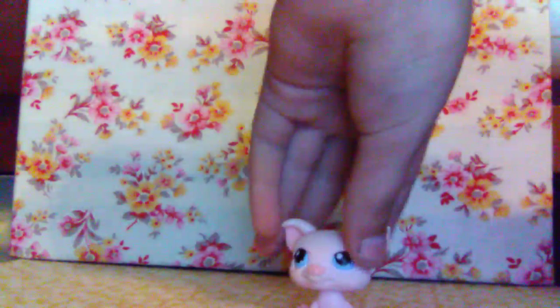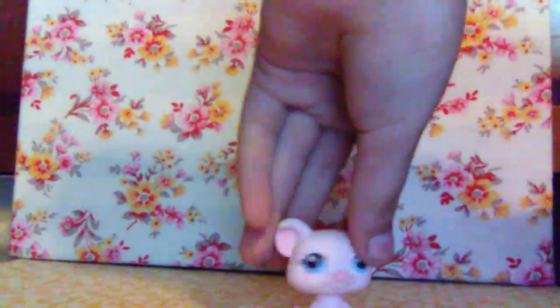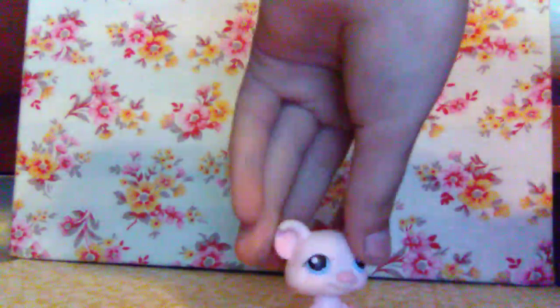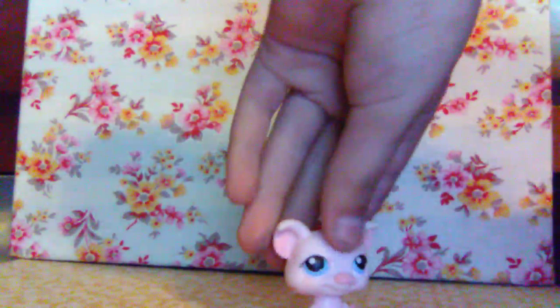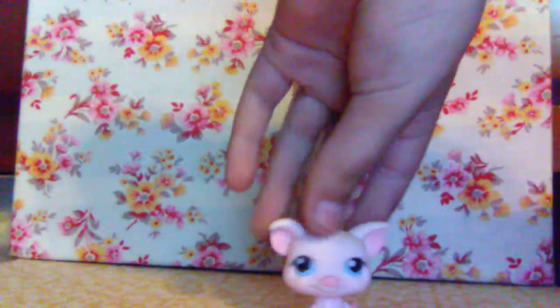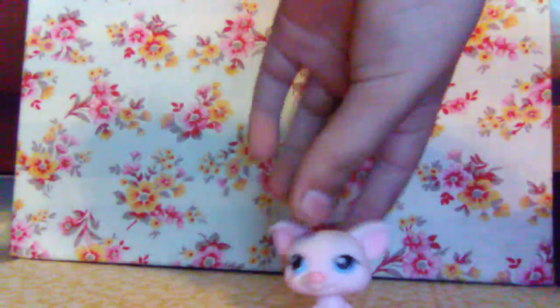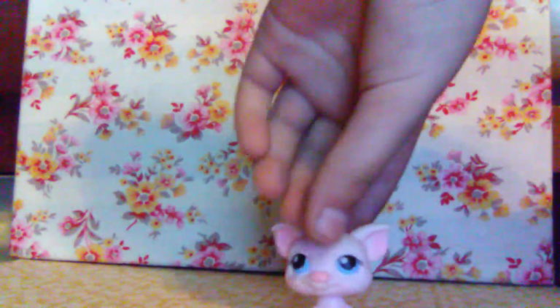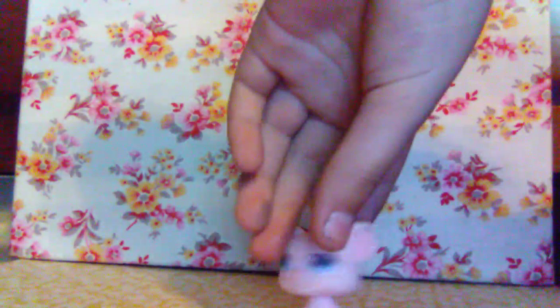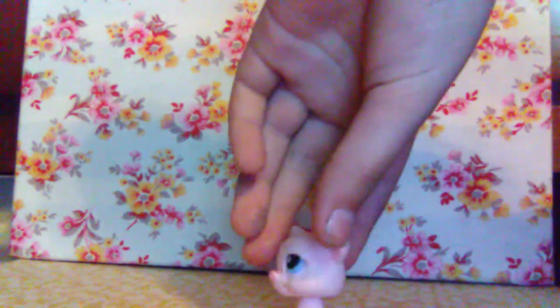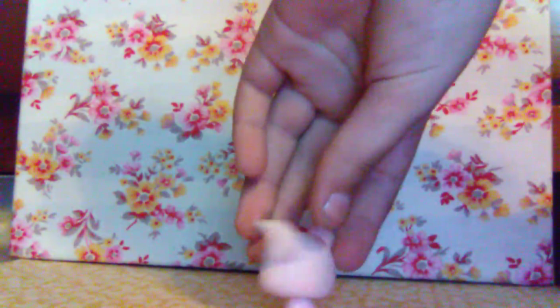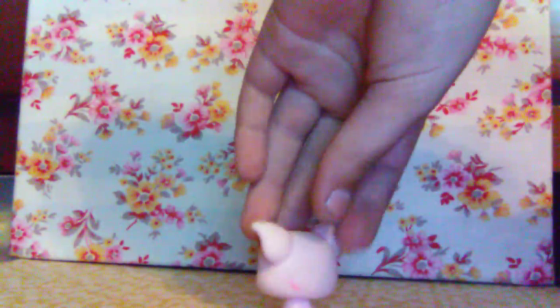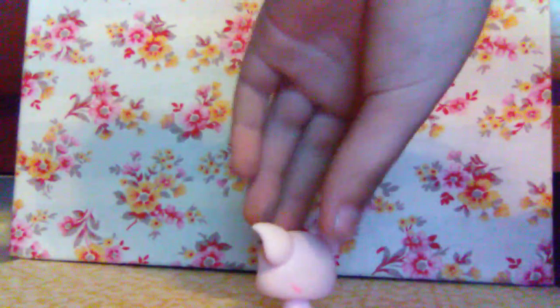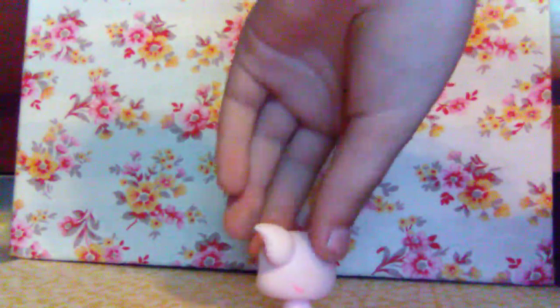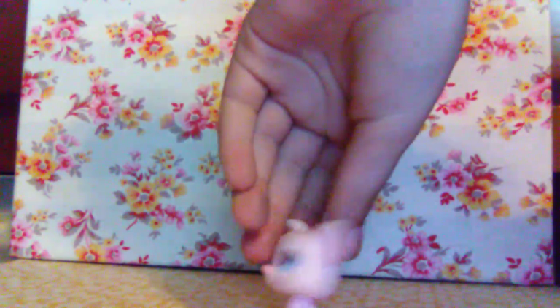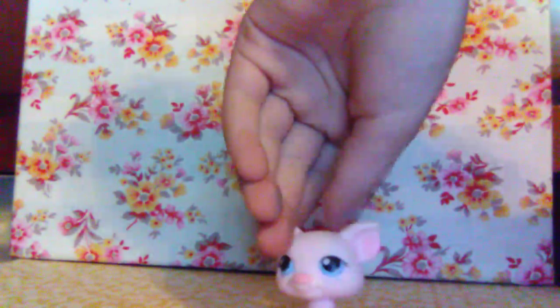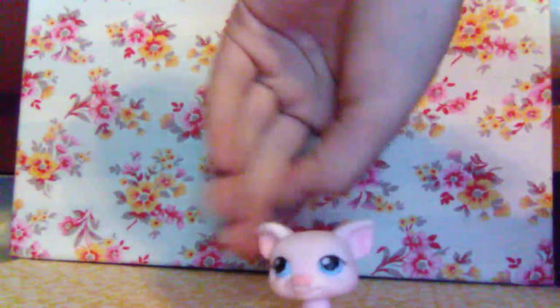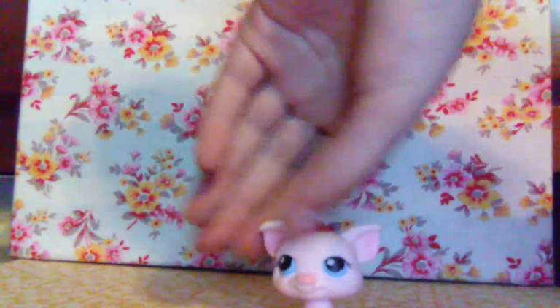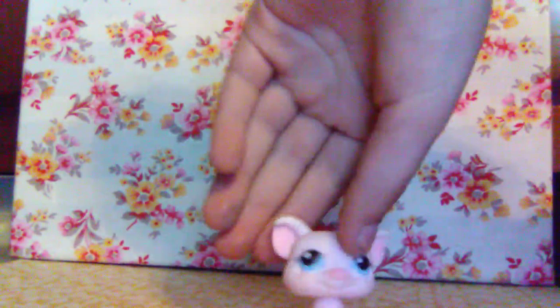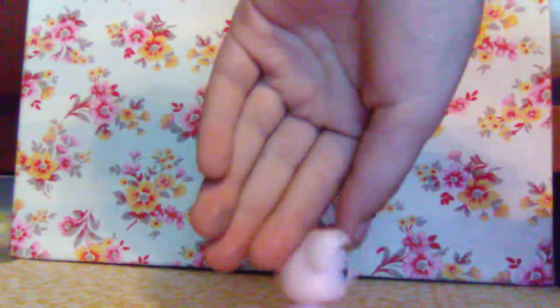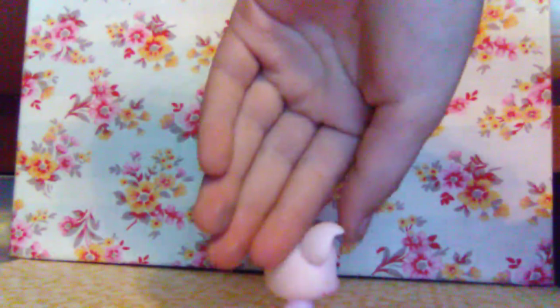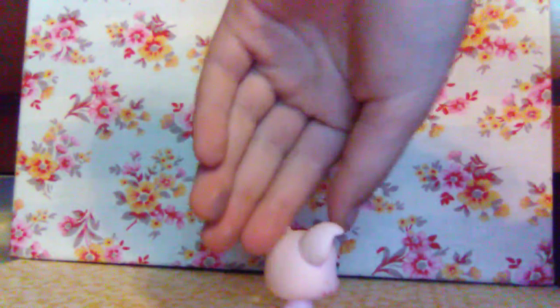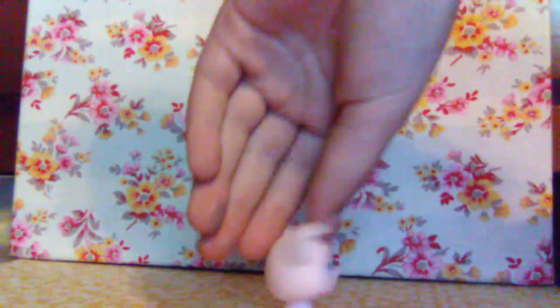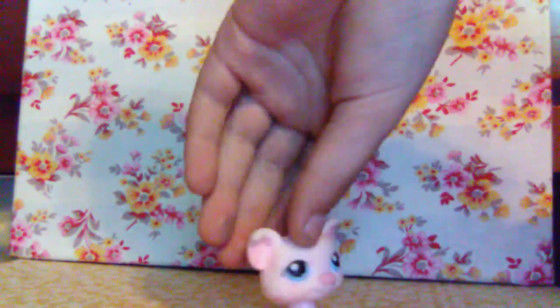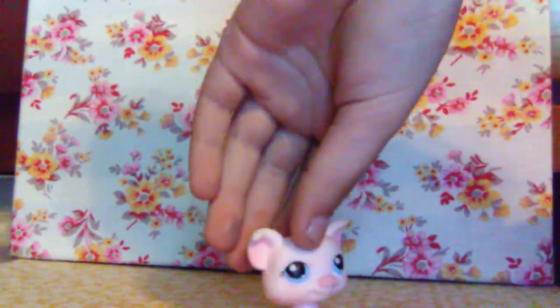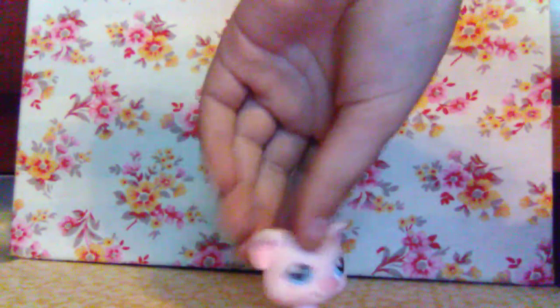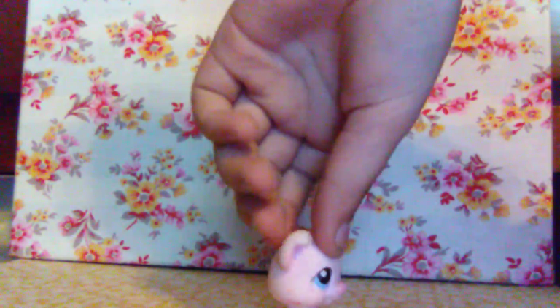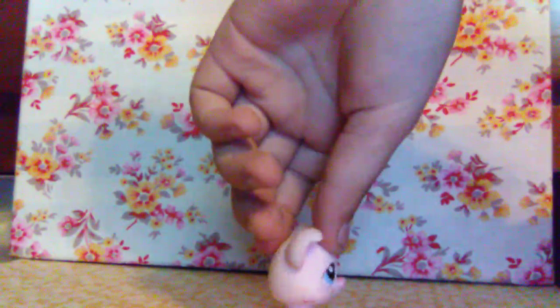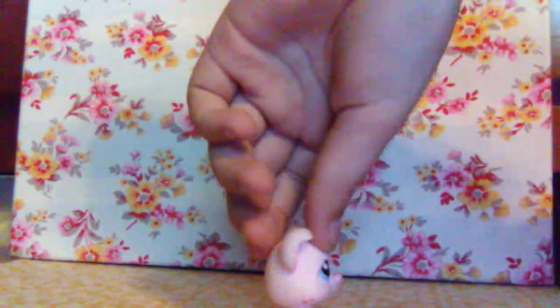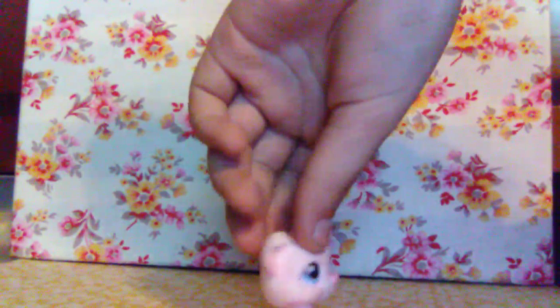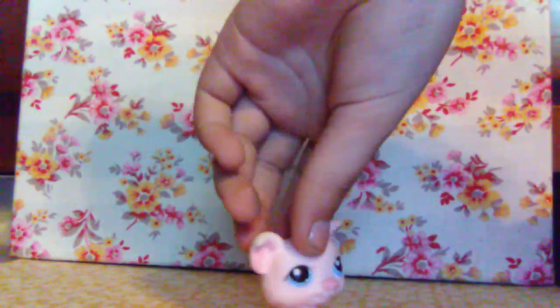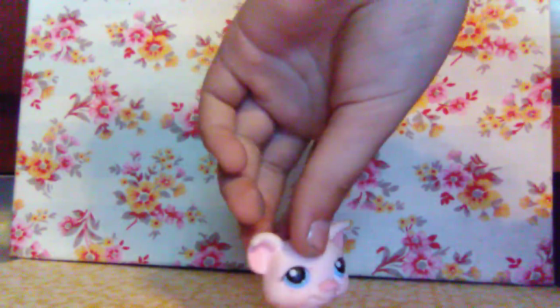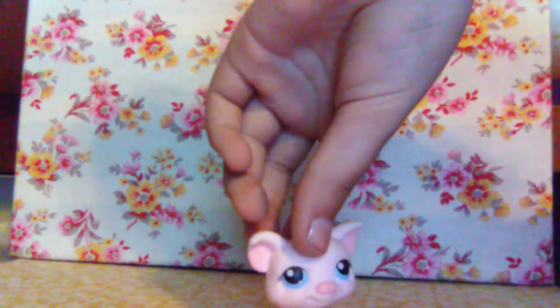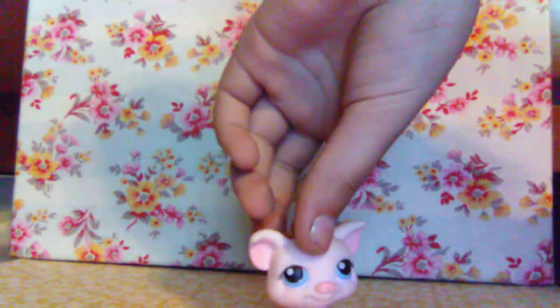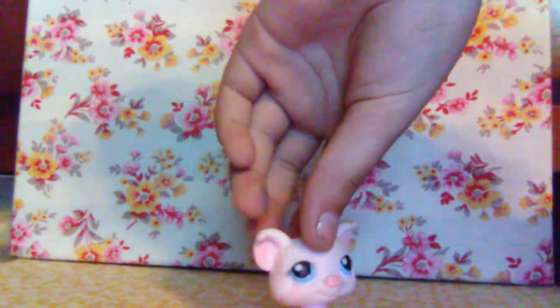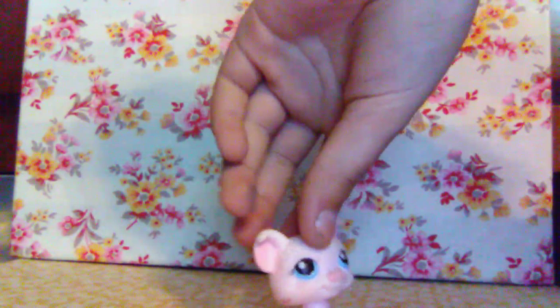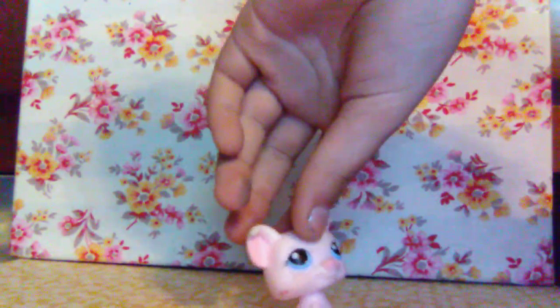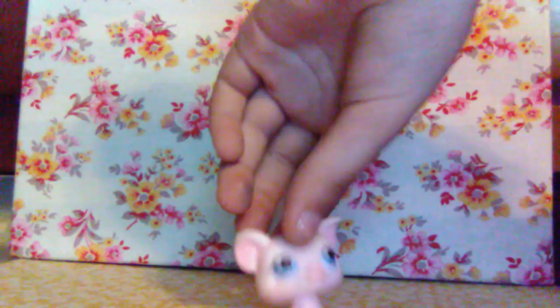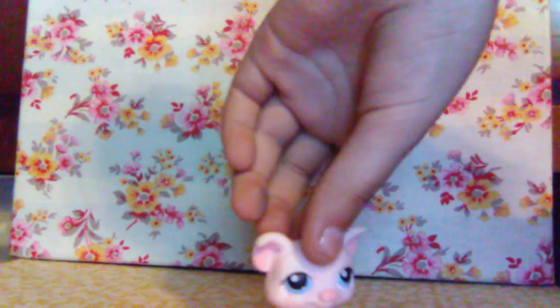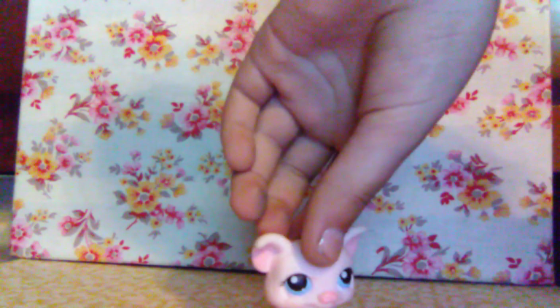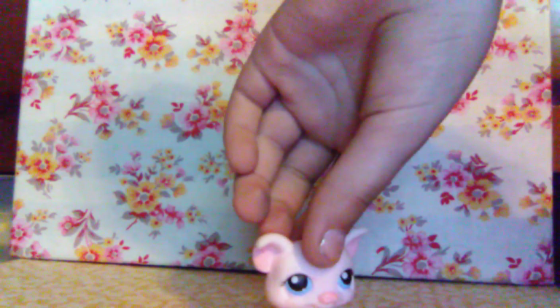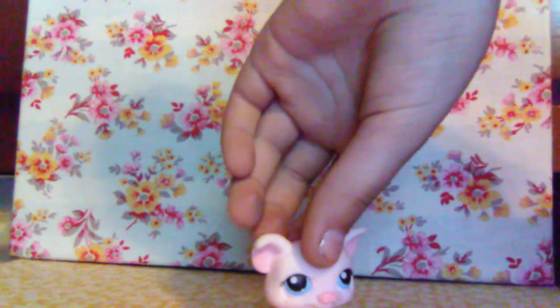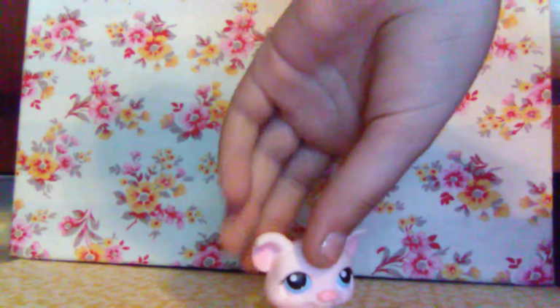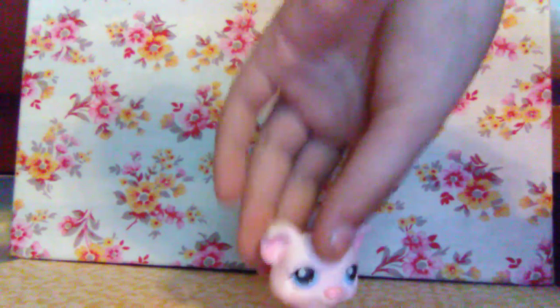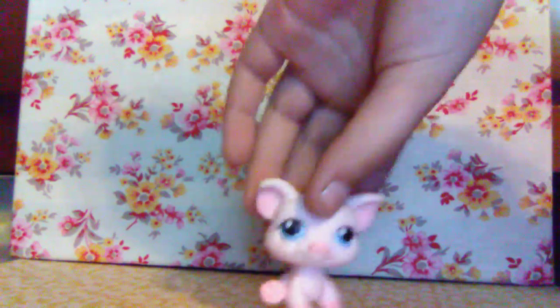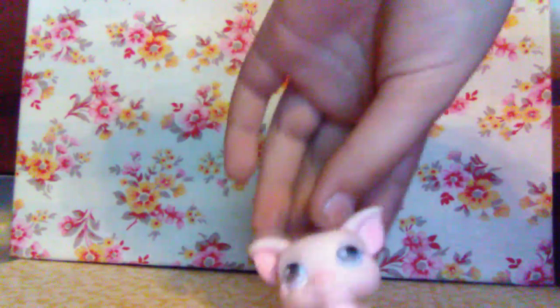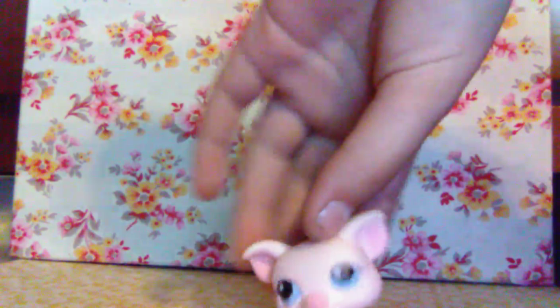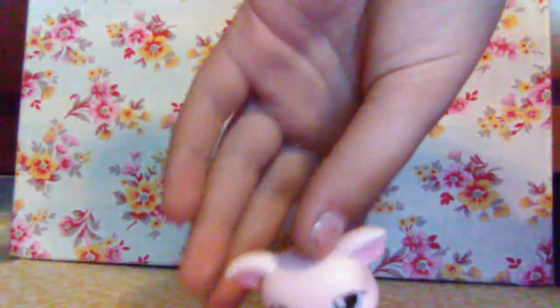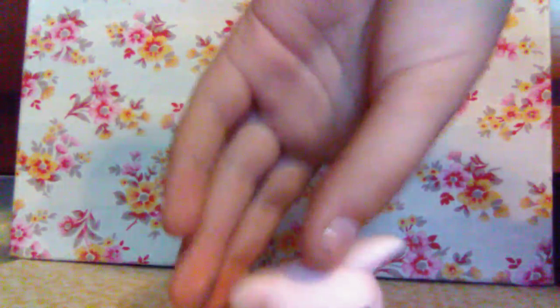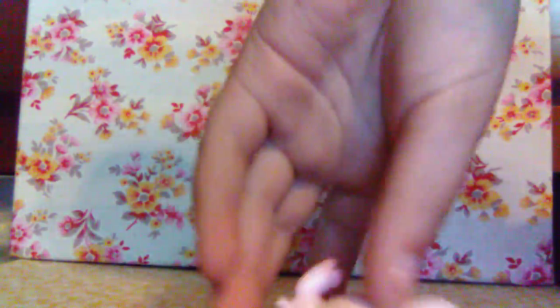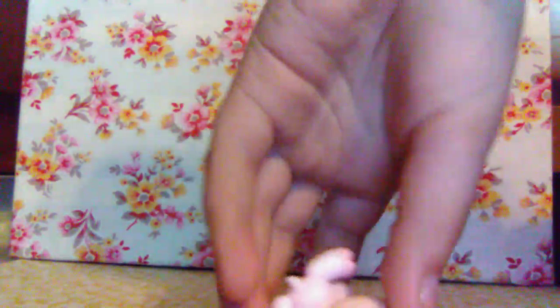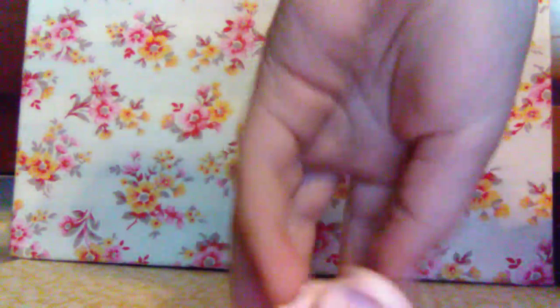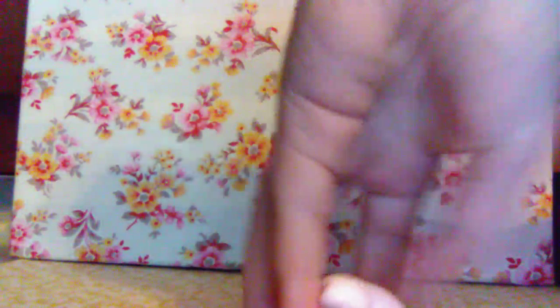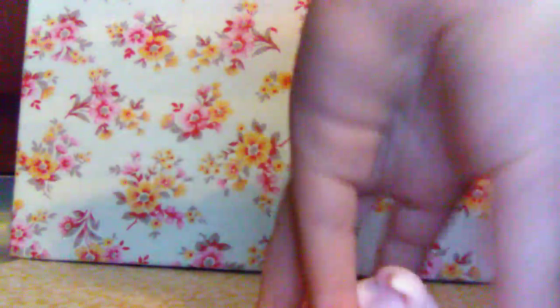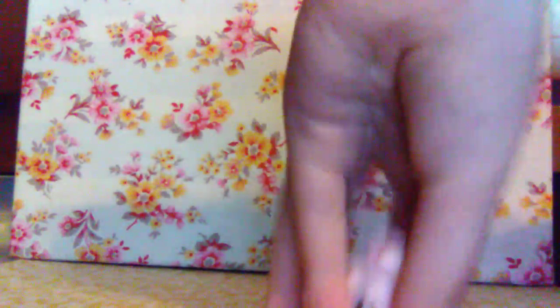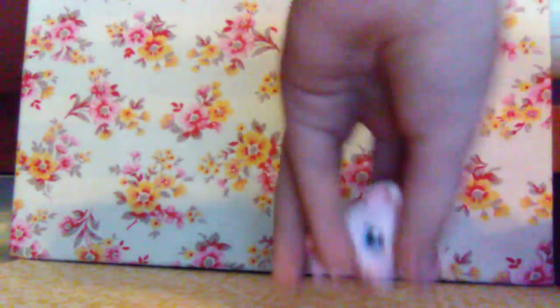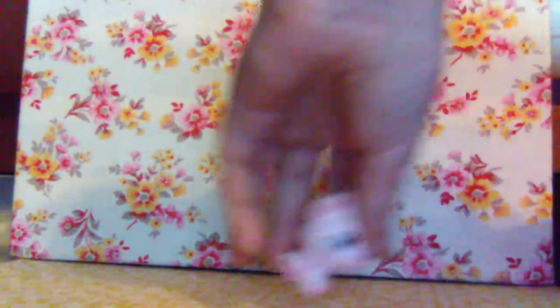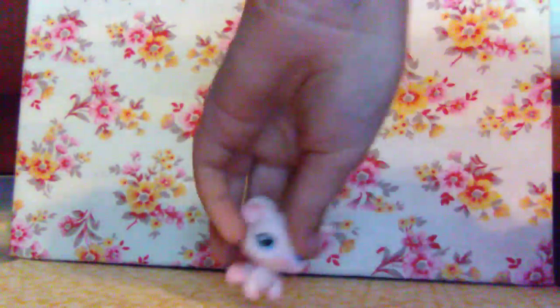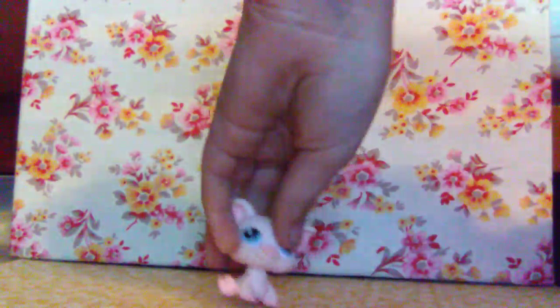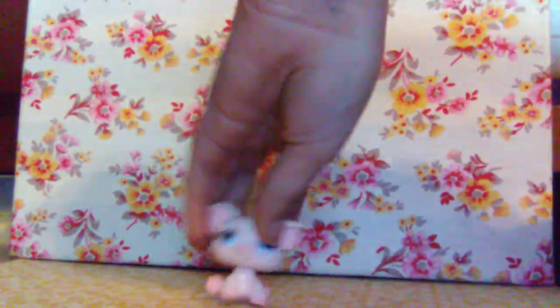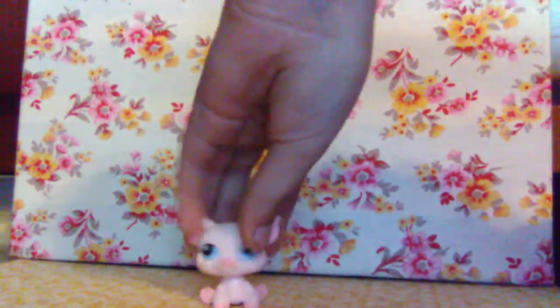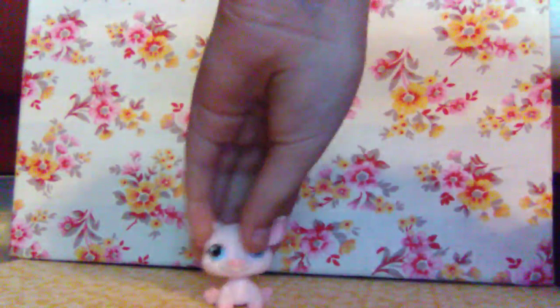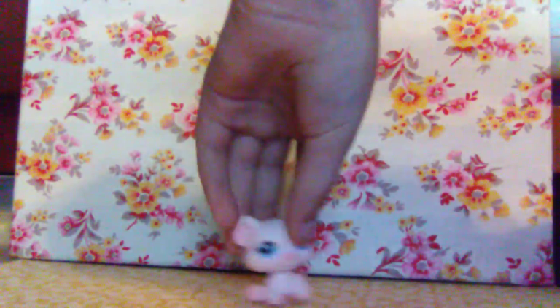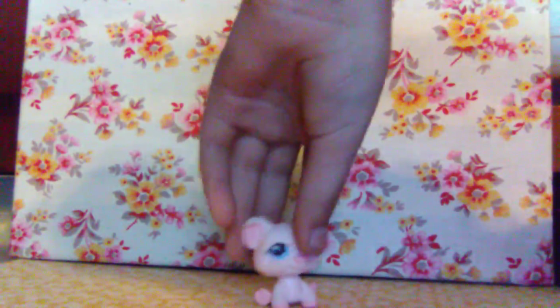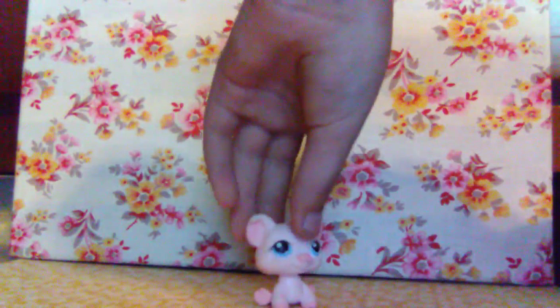This is a pig. There's nothing really special about it, just a pig with little eyes, but I think it's cute.